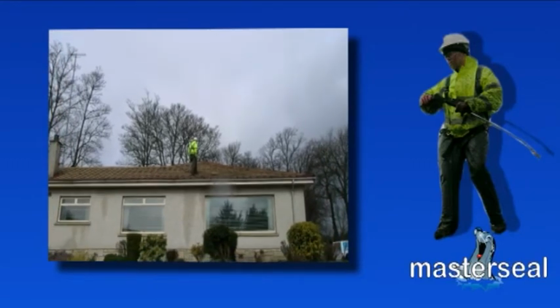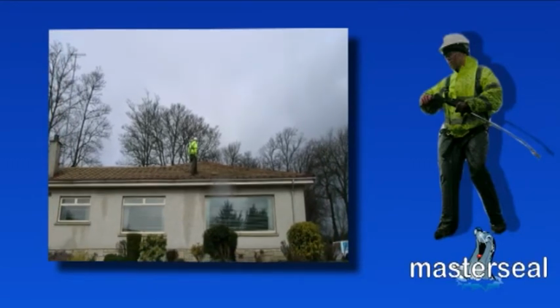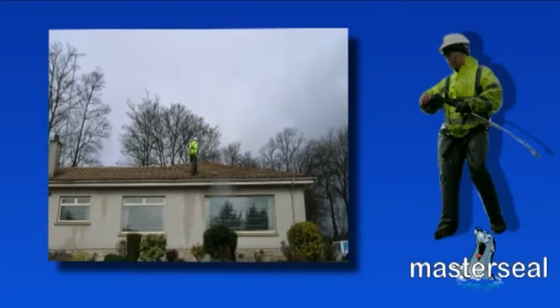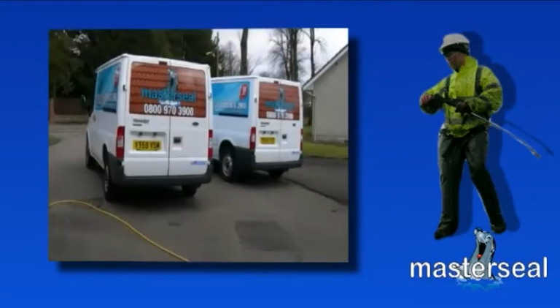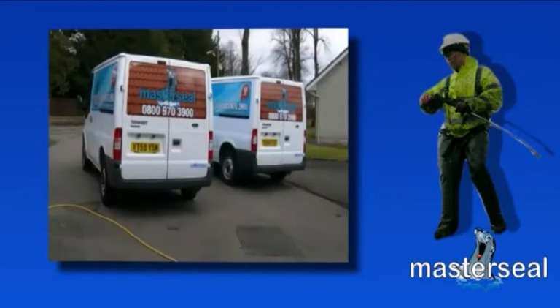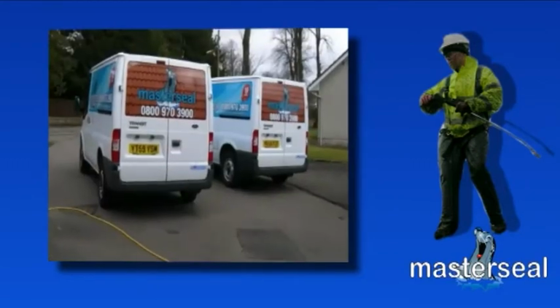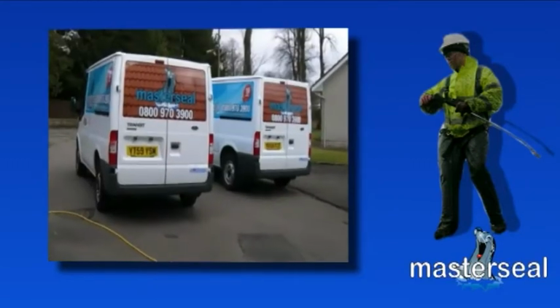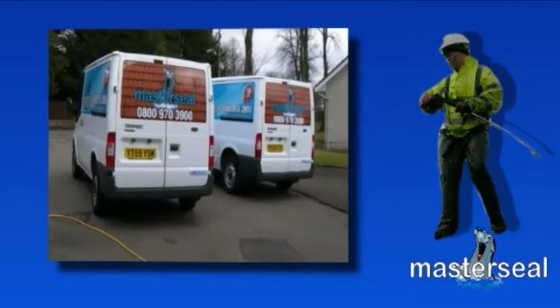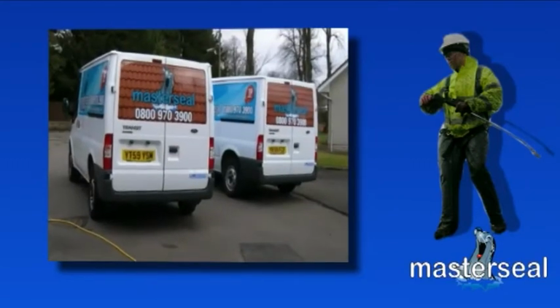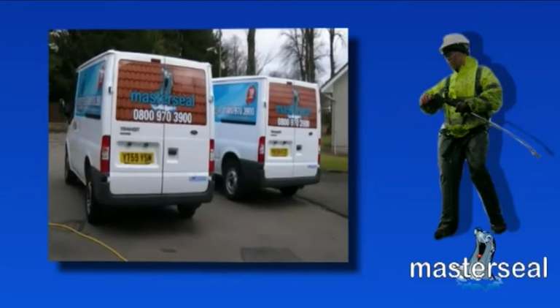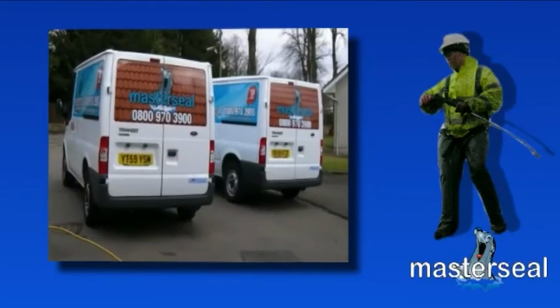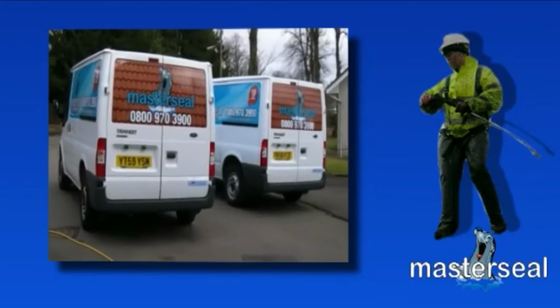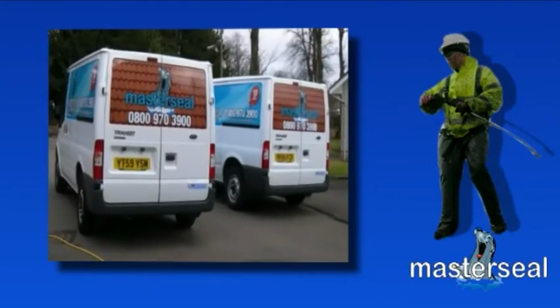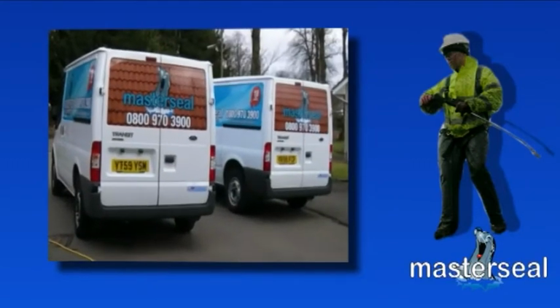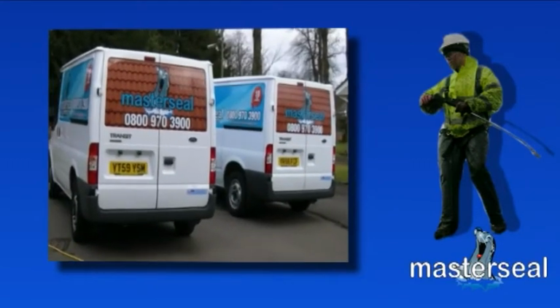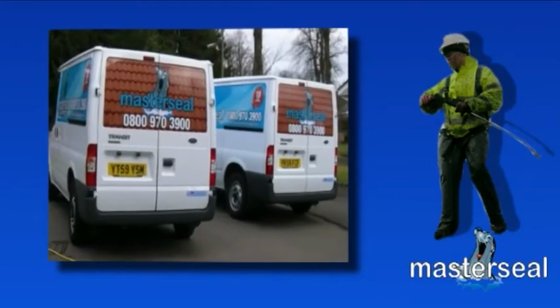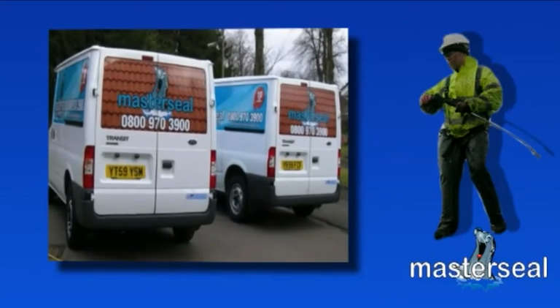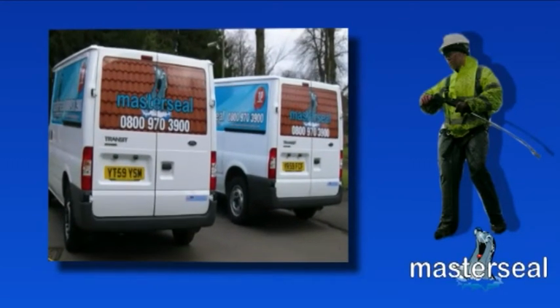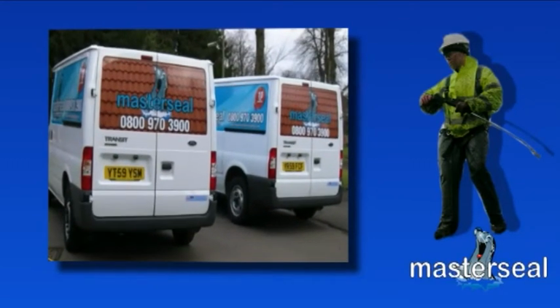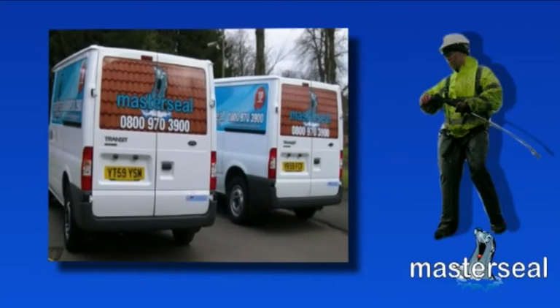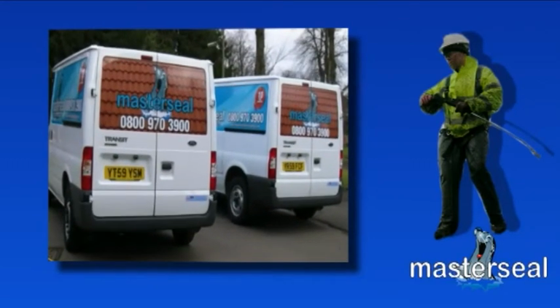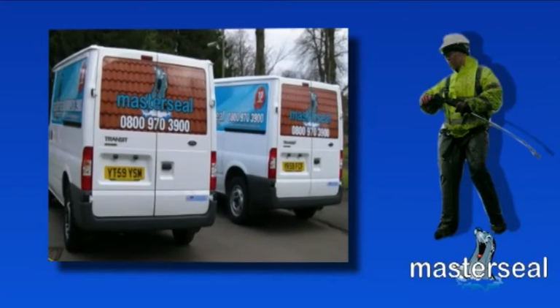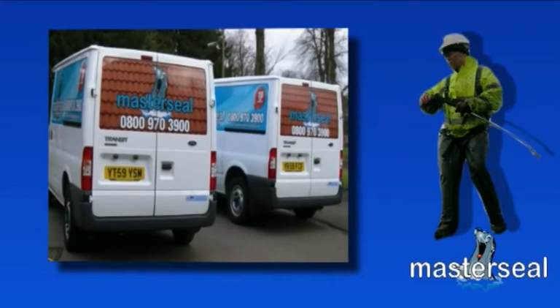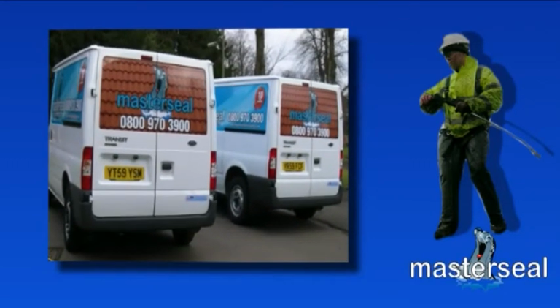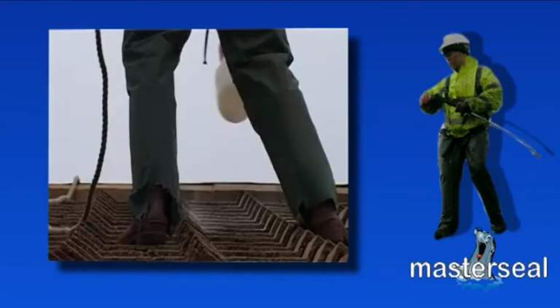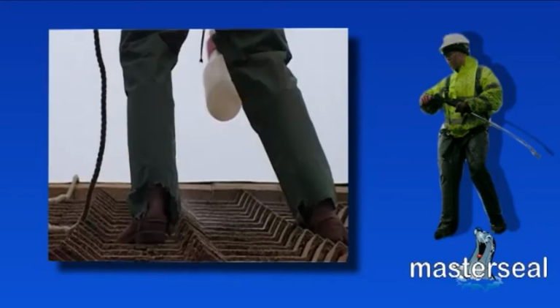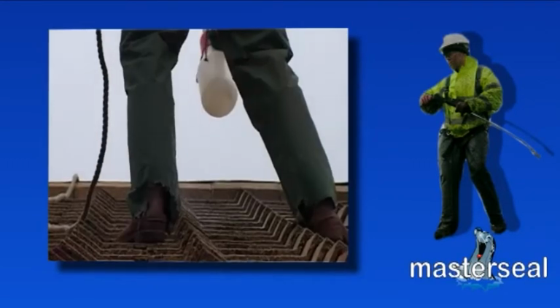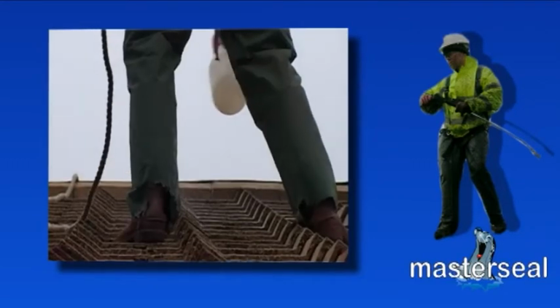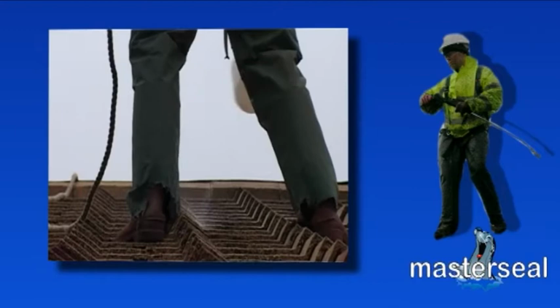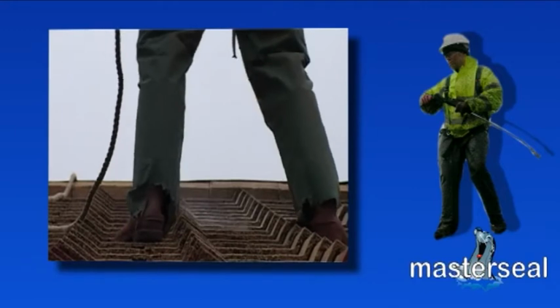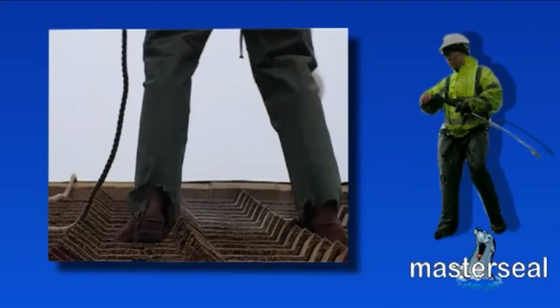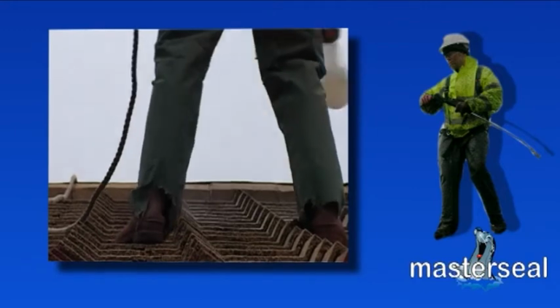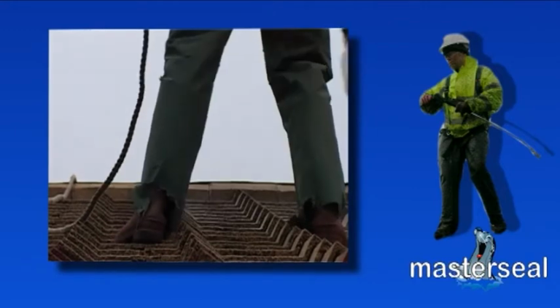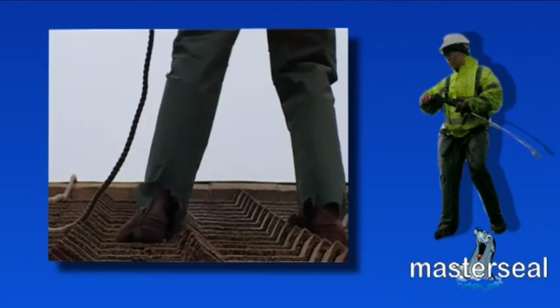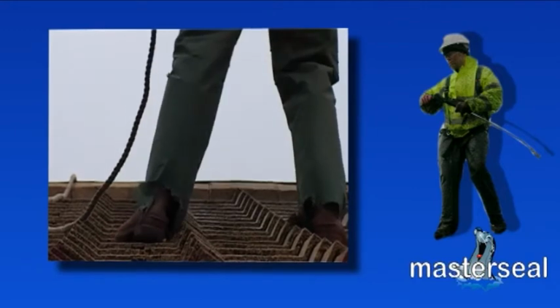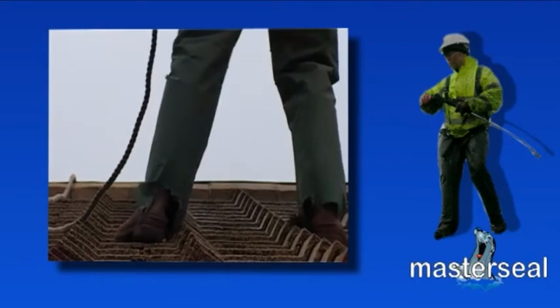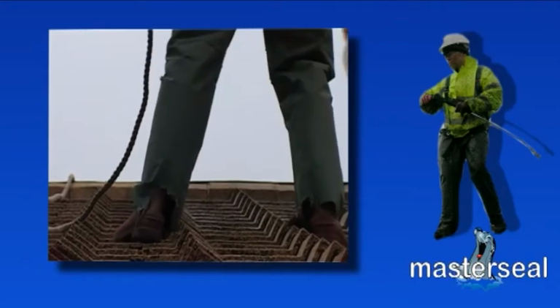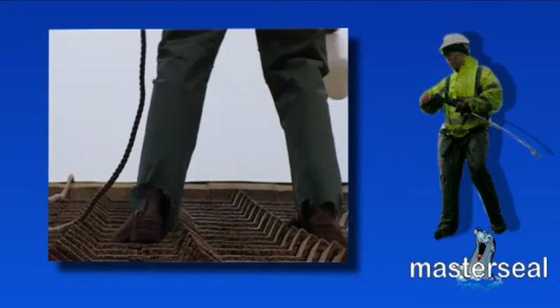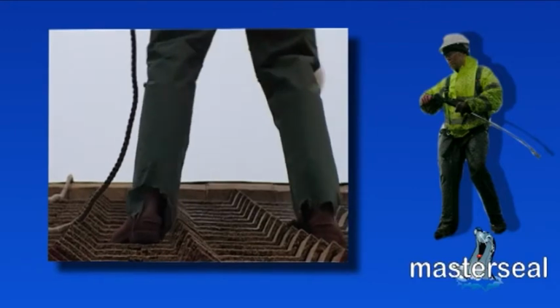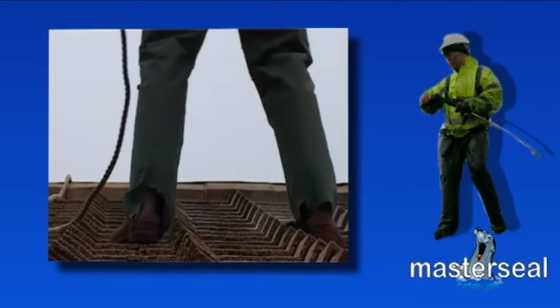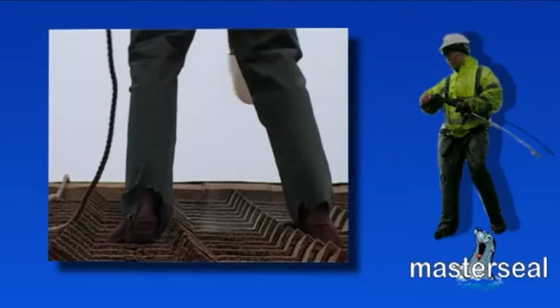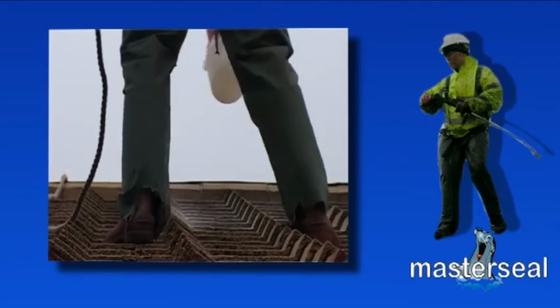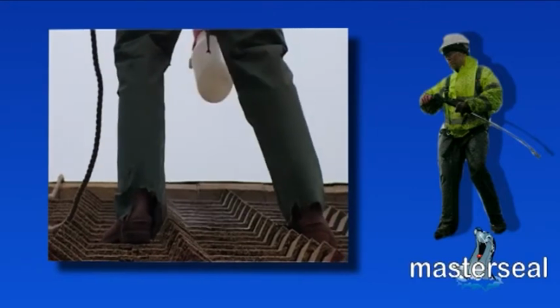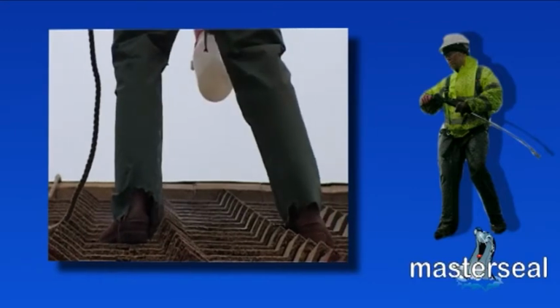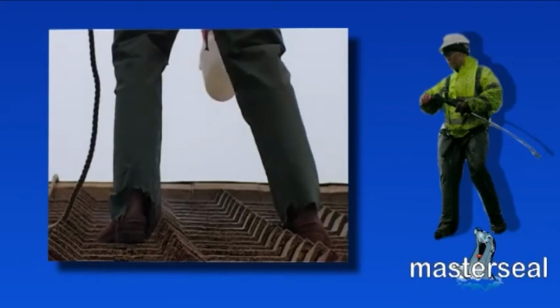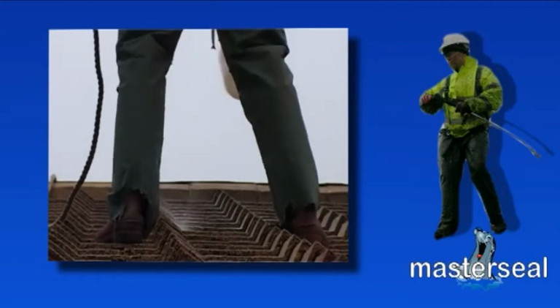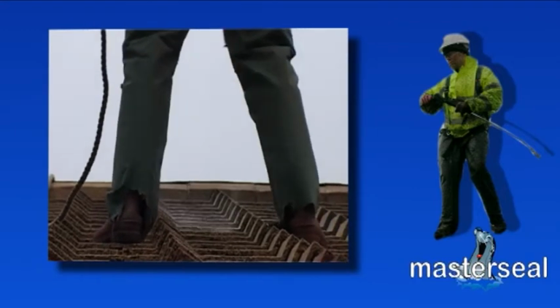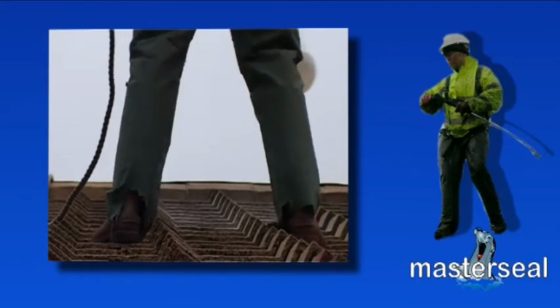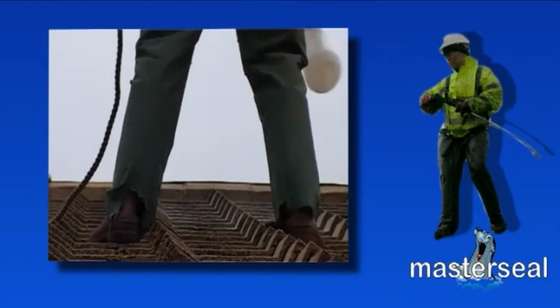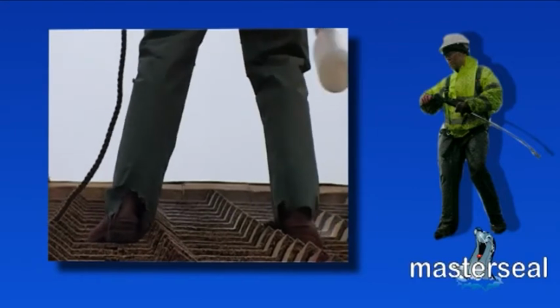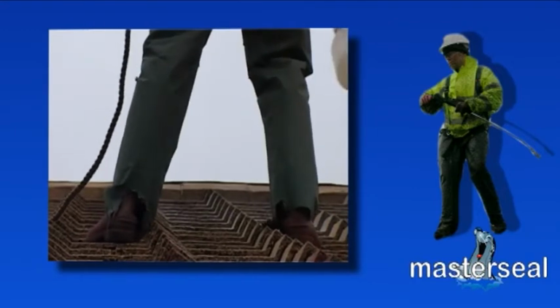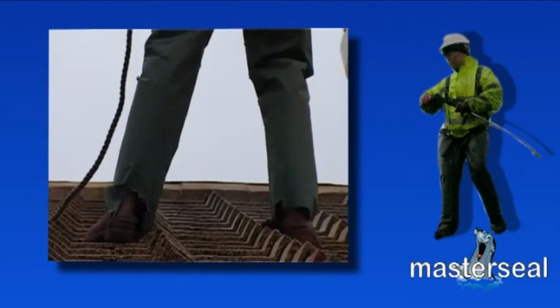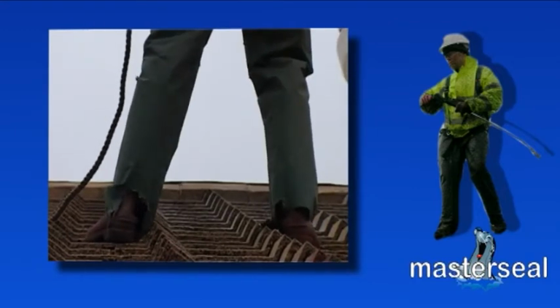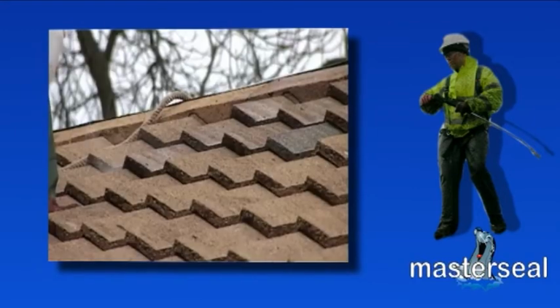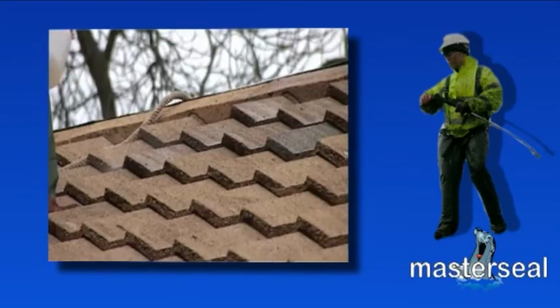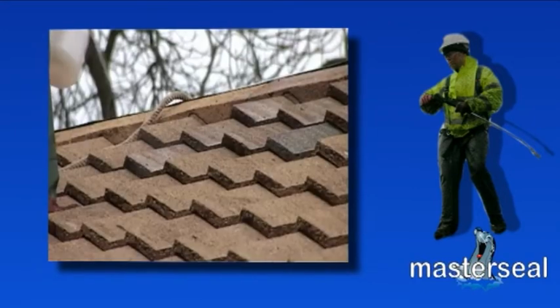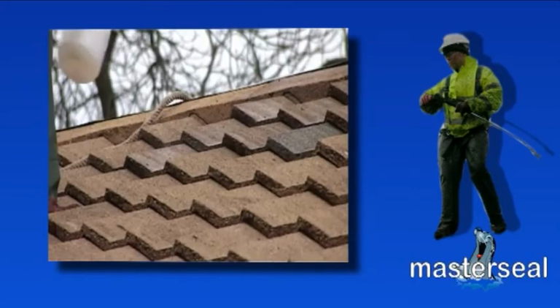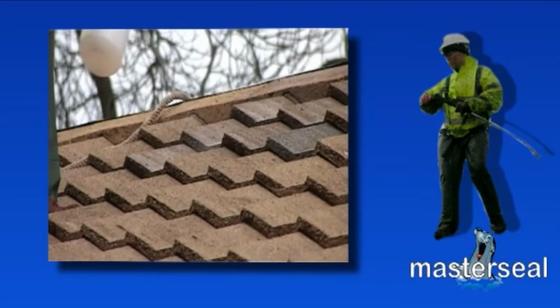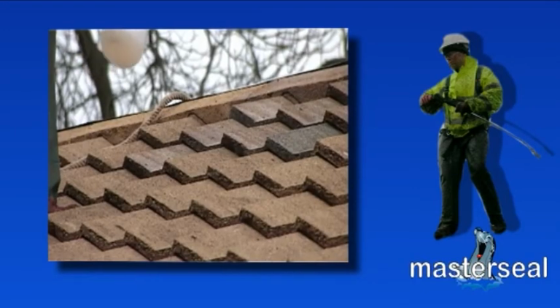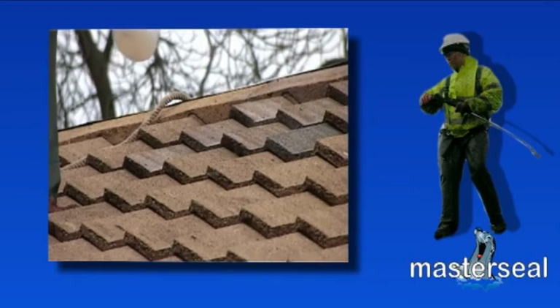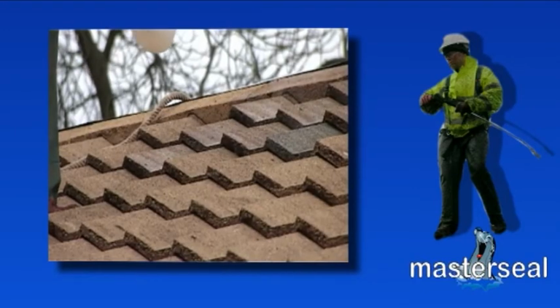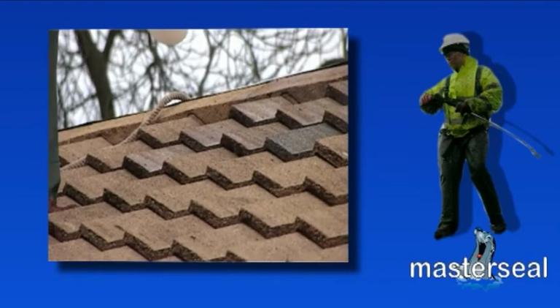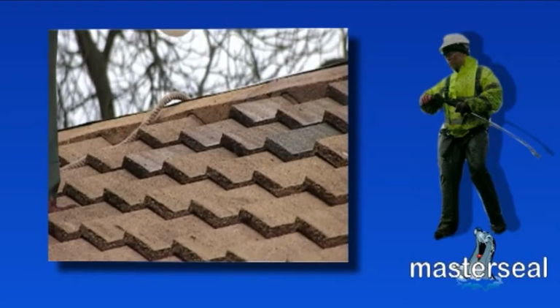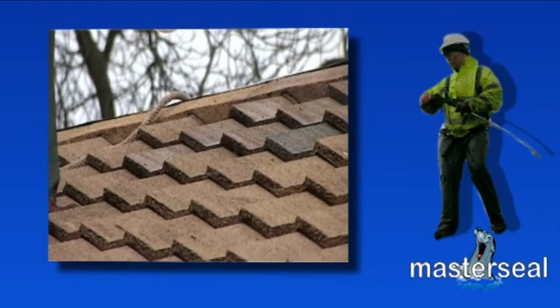Stage three is the application of the anti-fungicidal wash, which helps to prevent moss regrowth on the tiles.